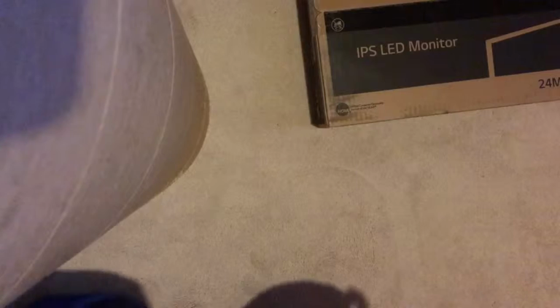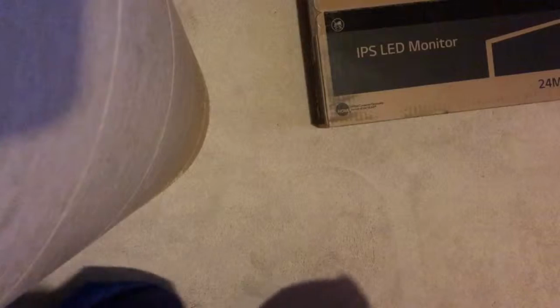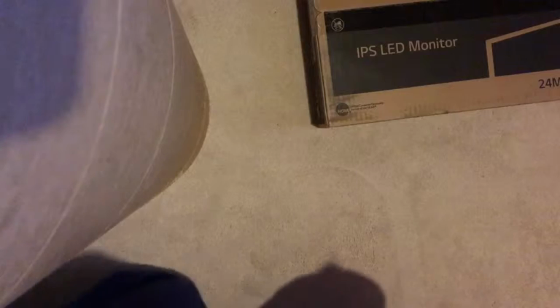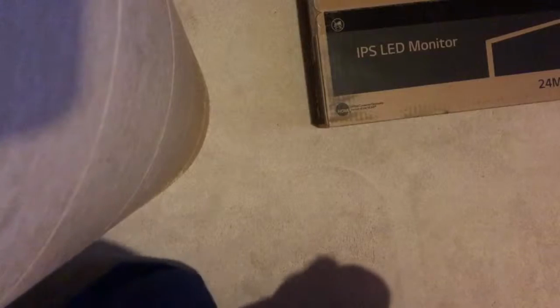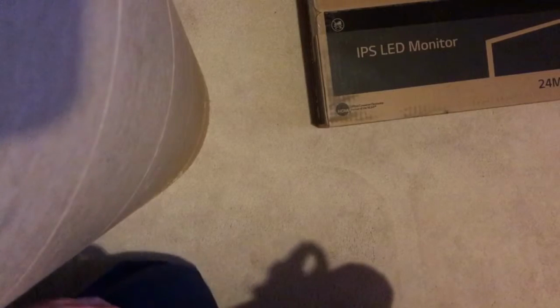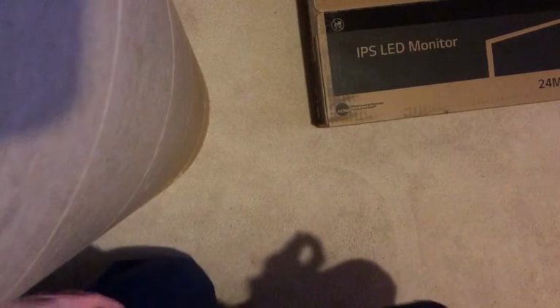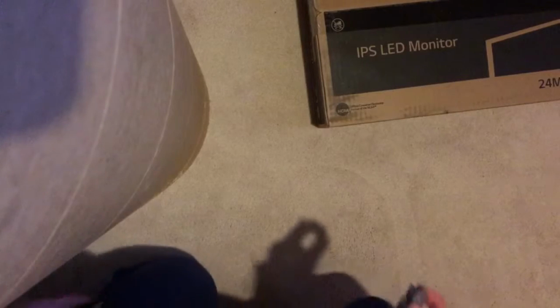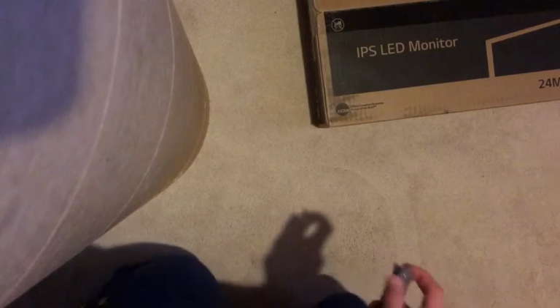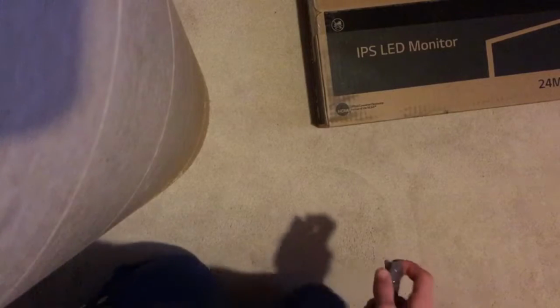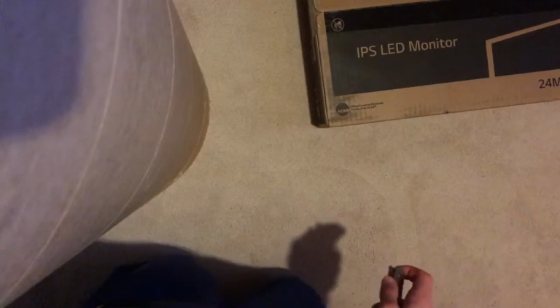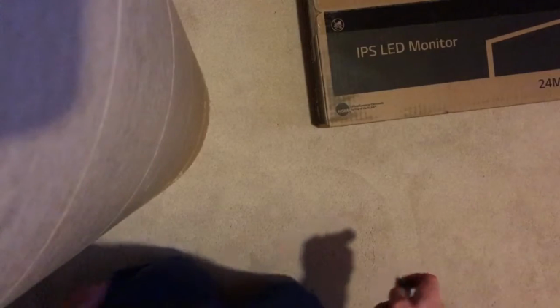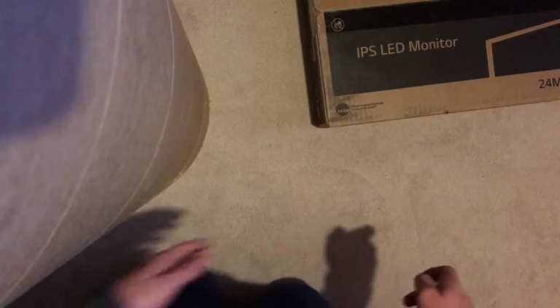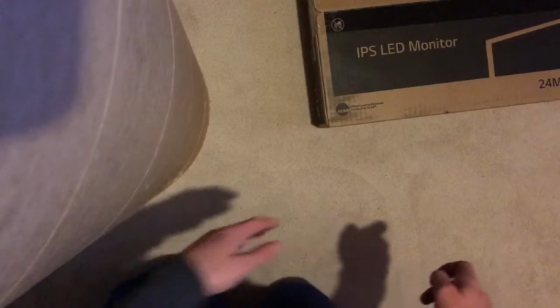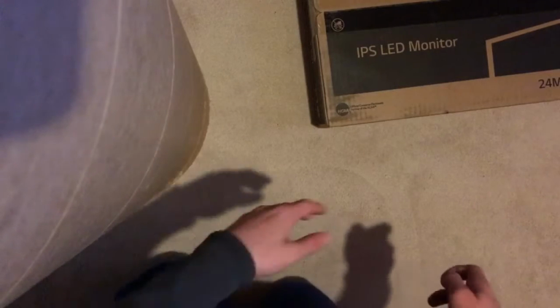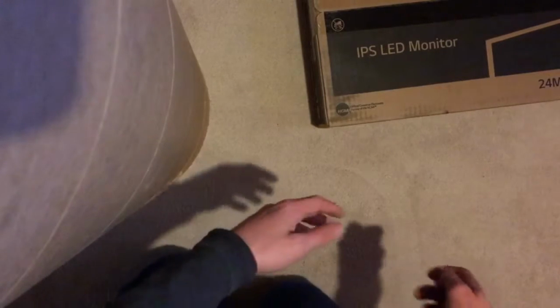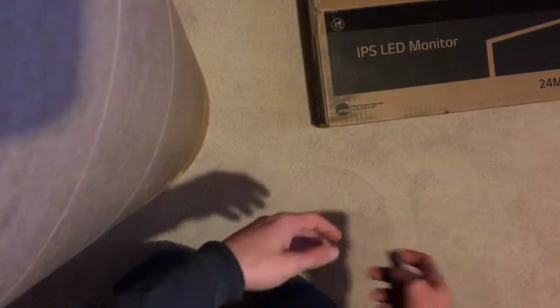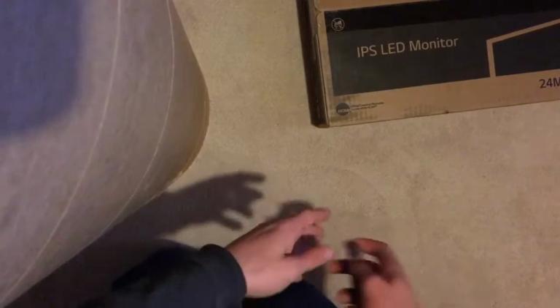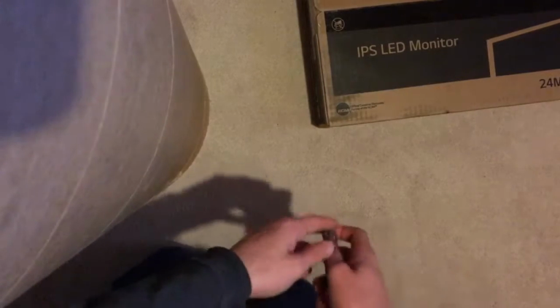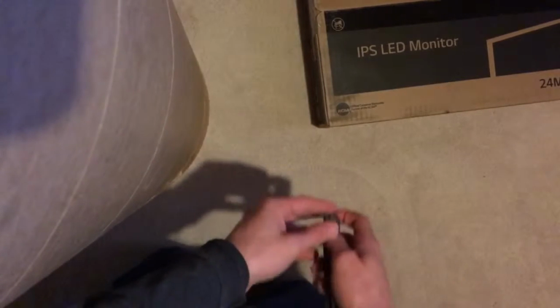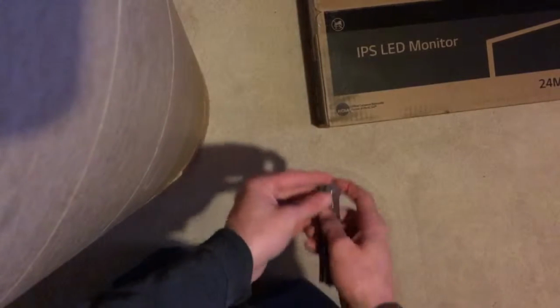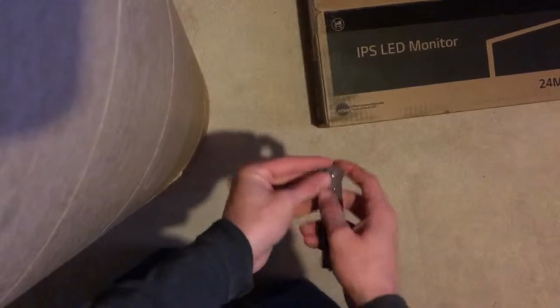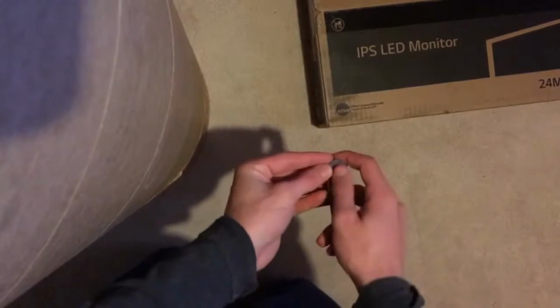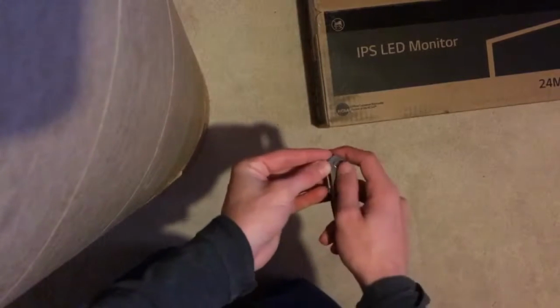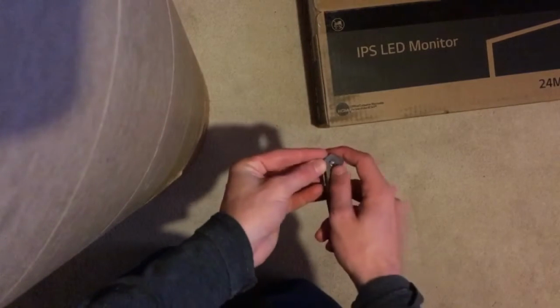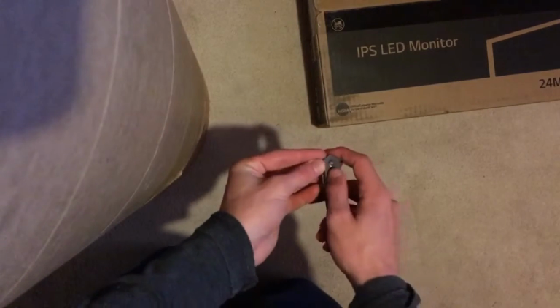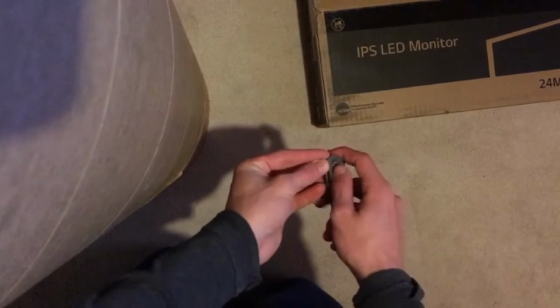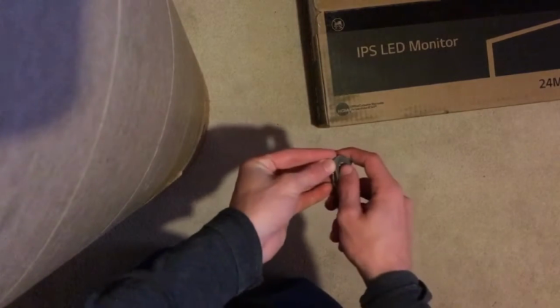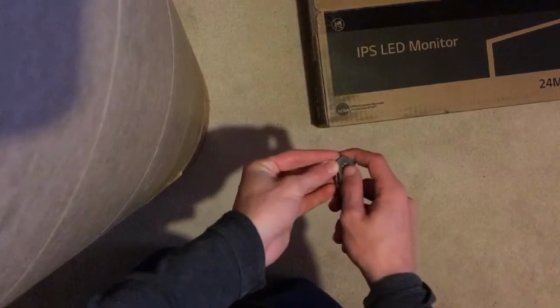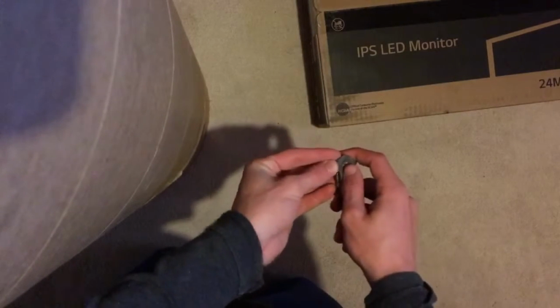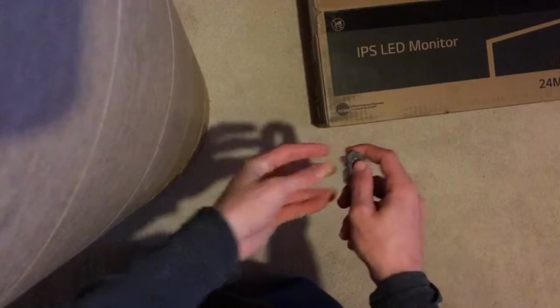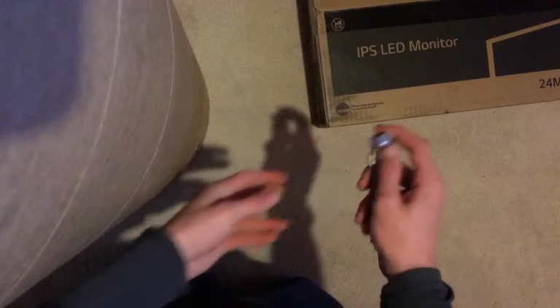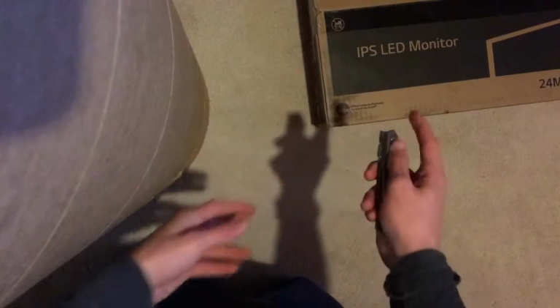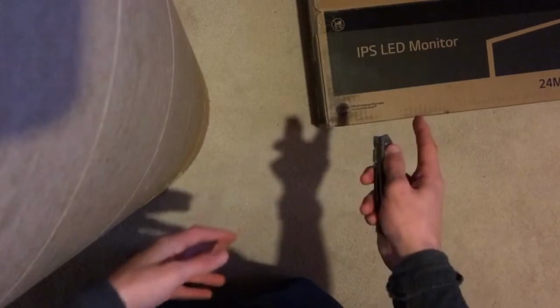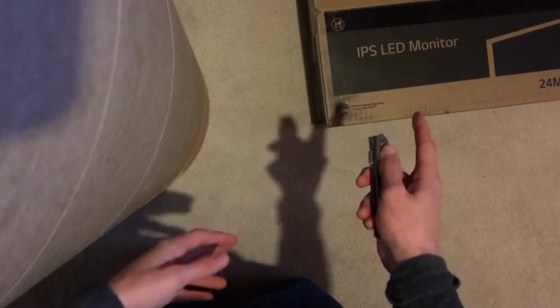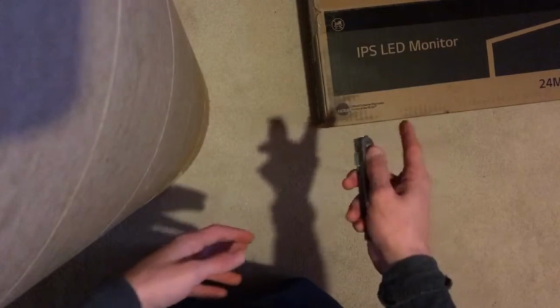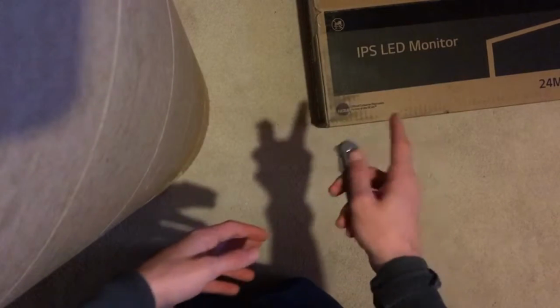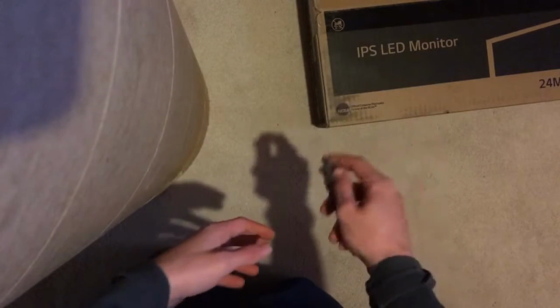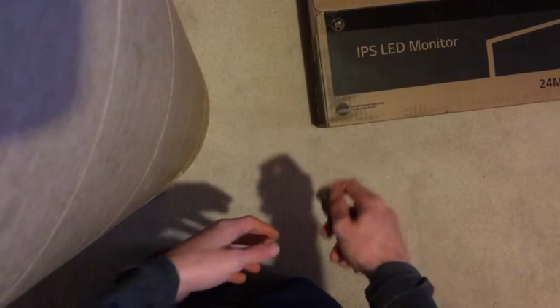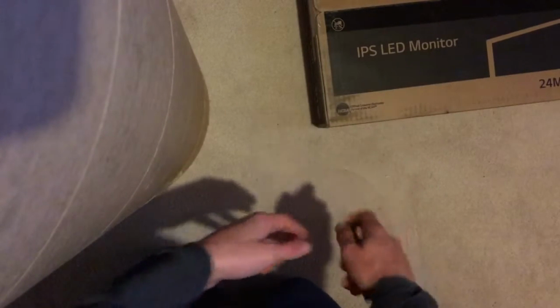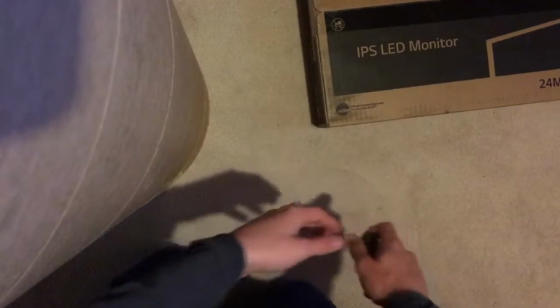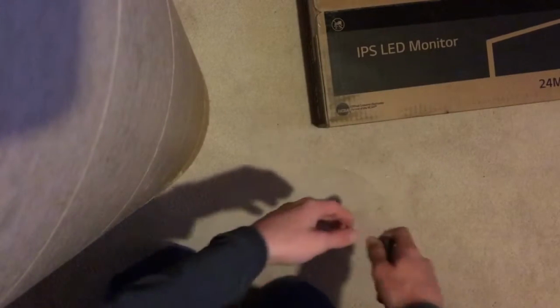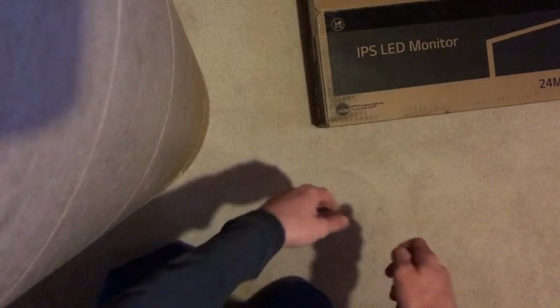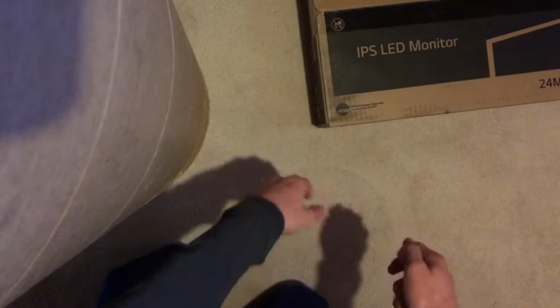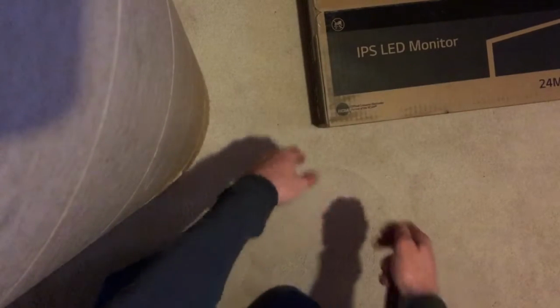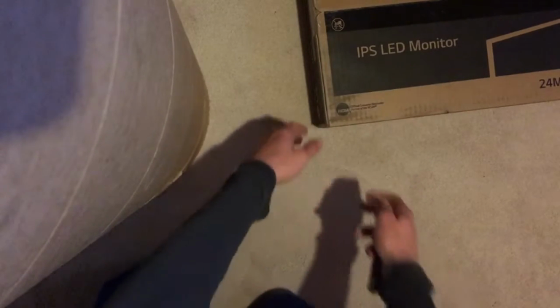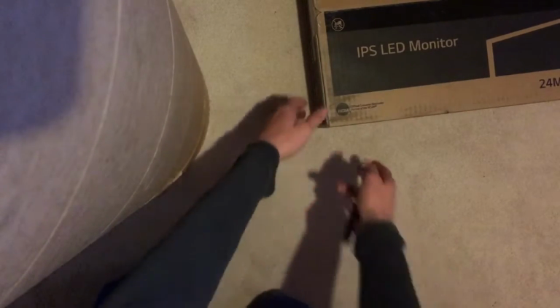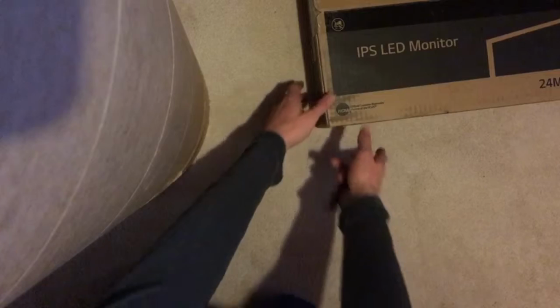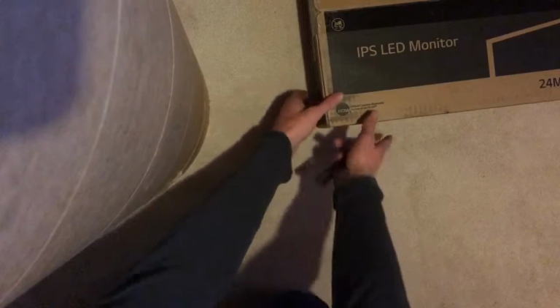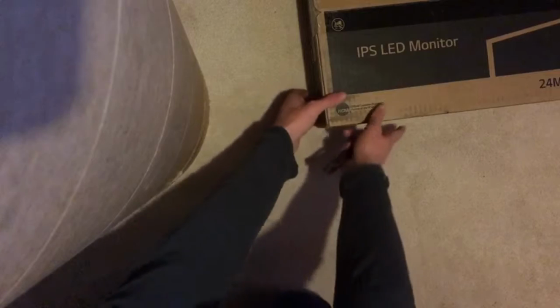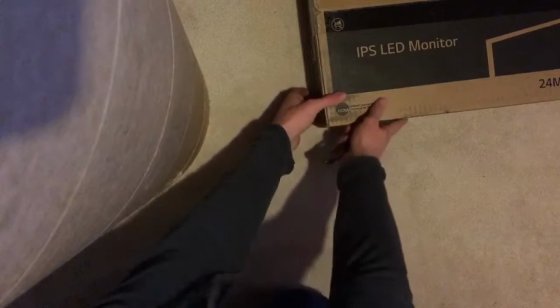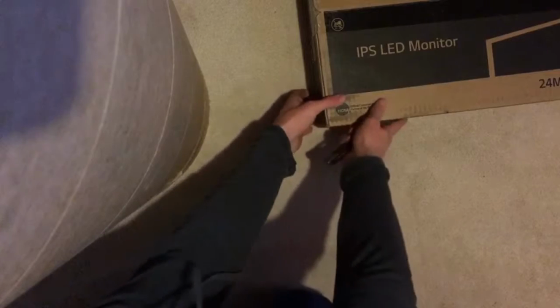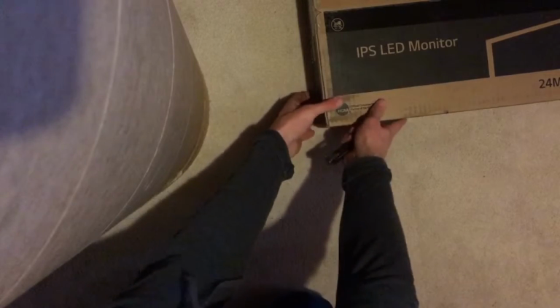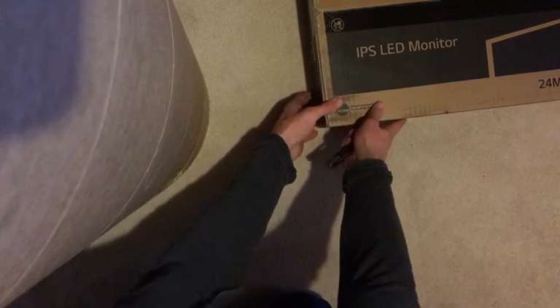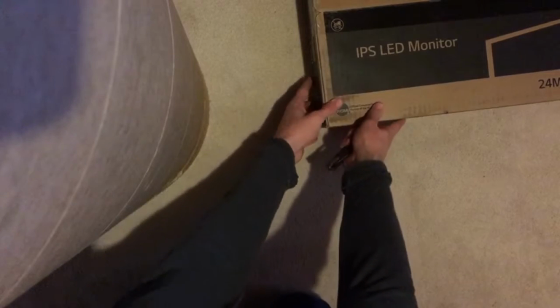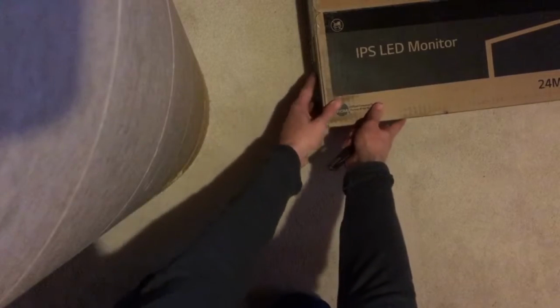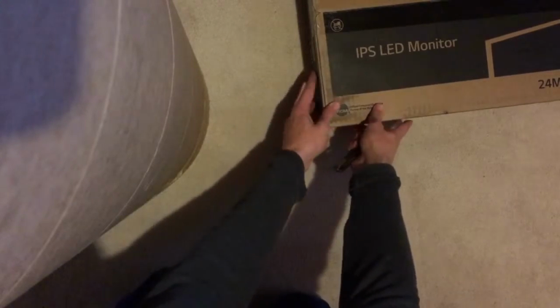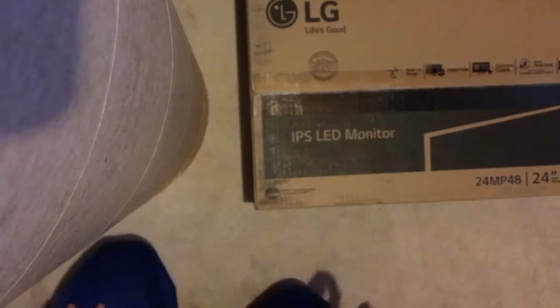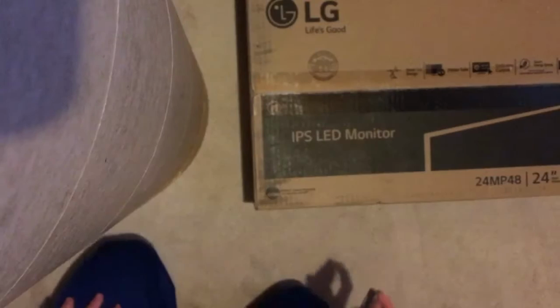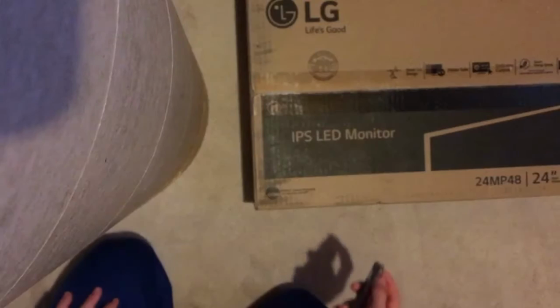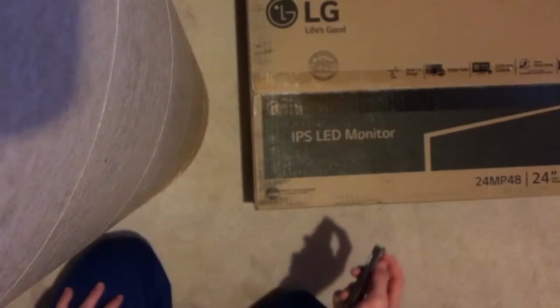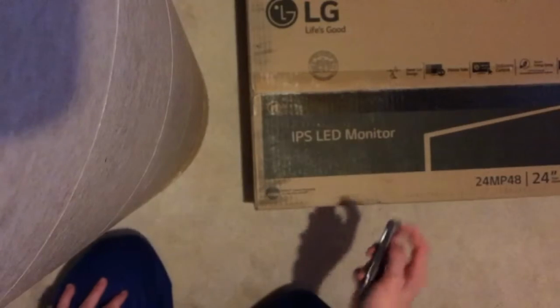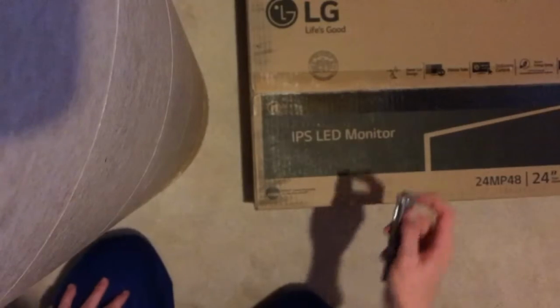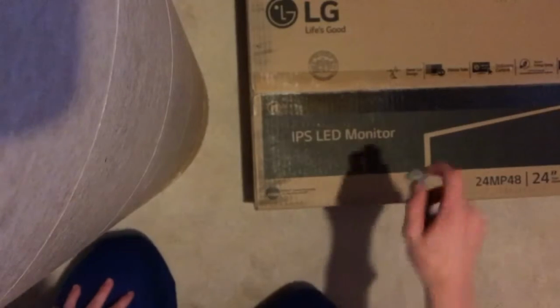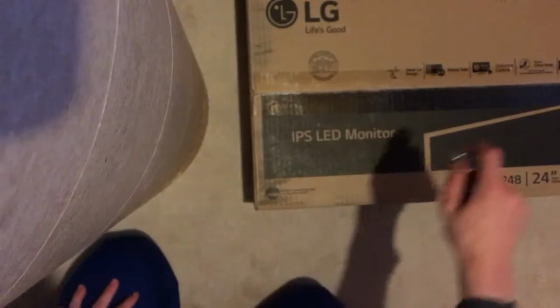Hey guys, what's up, Human Passion here. We are back with an unboxing video. I just got this LG monitor and I'm gonna open it up.